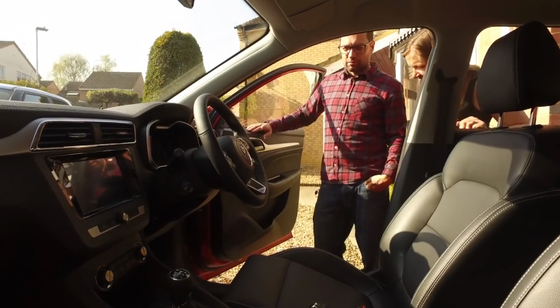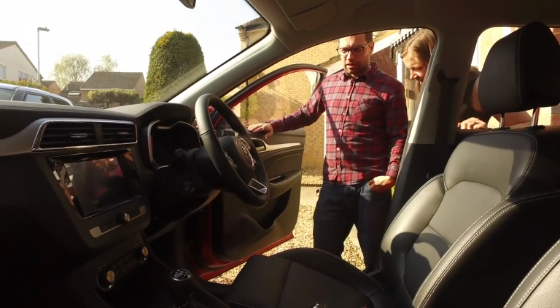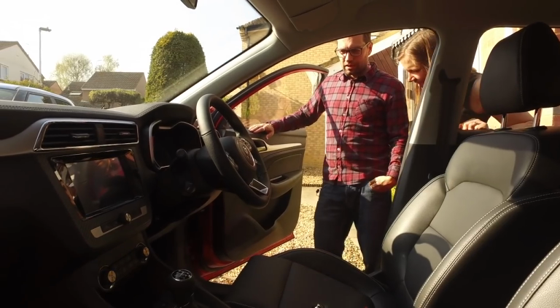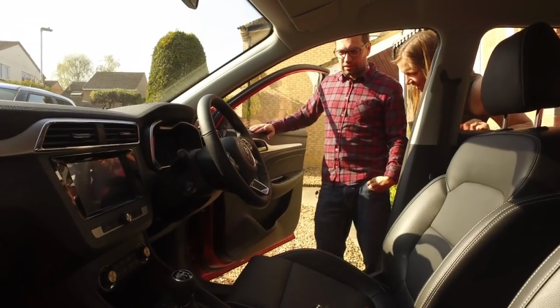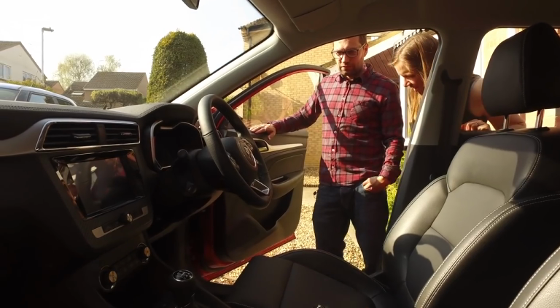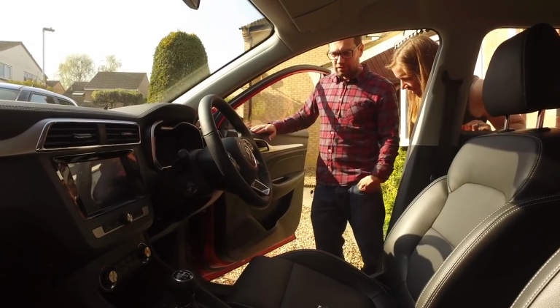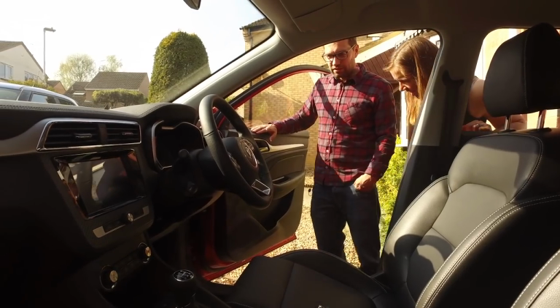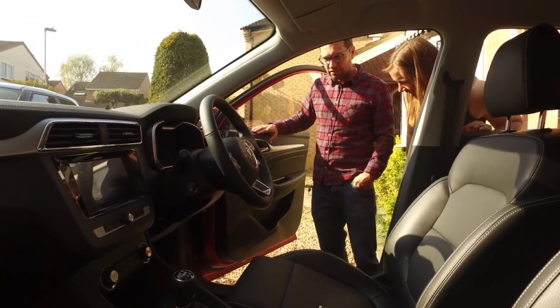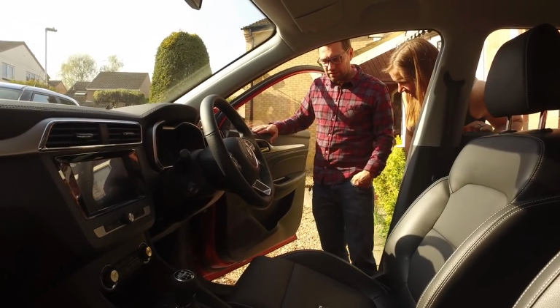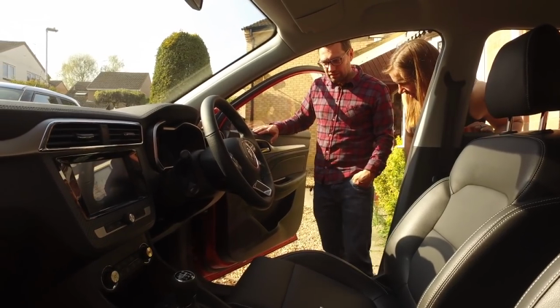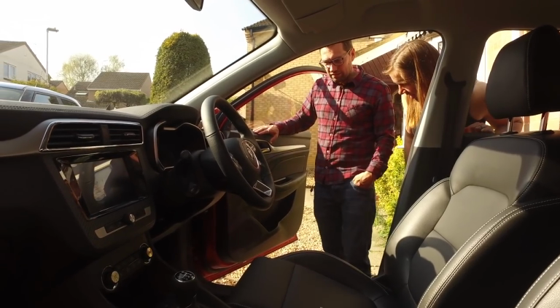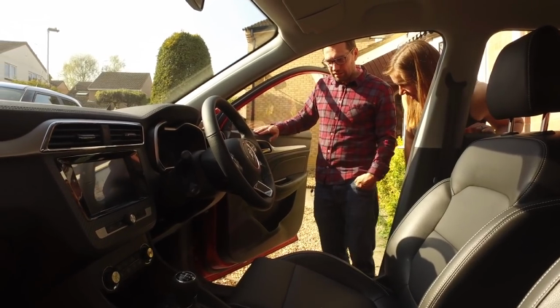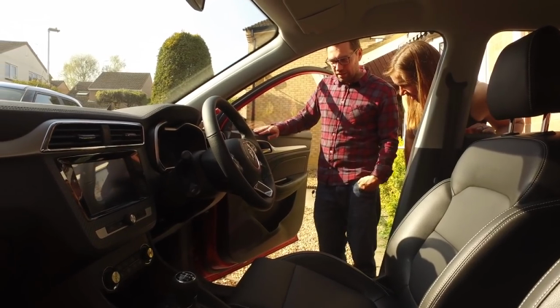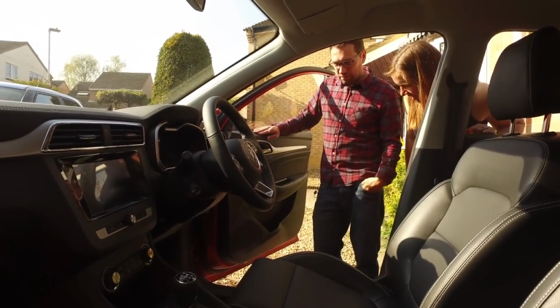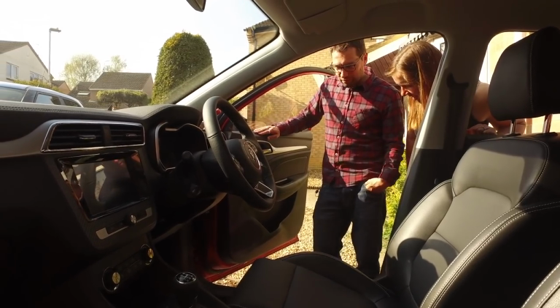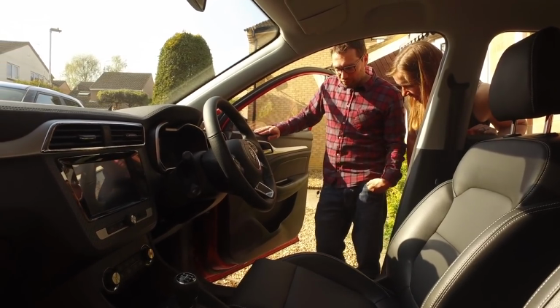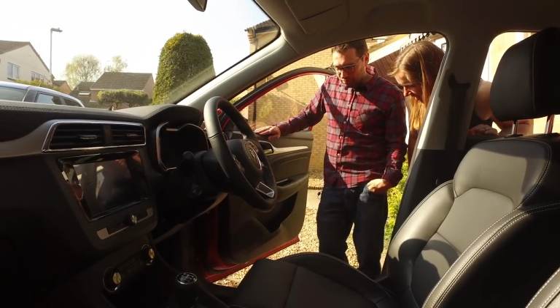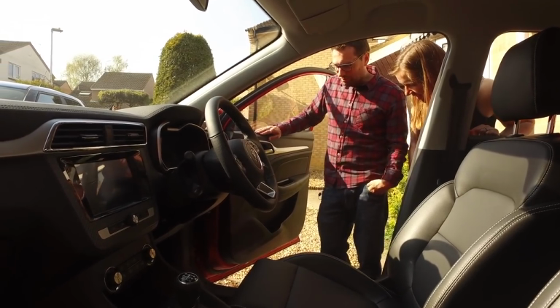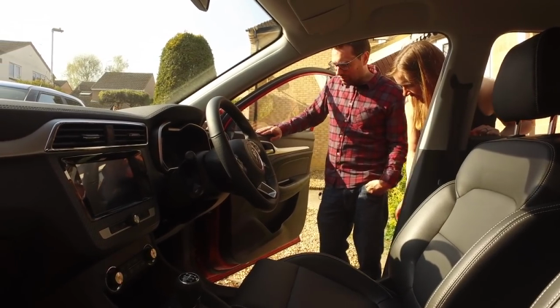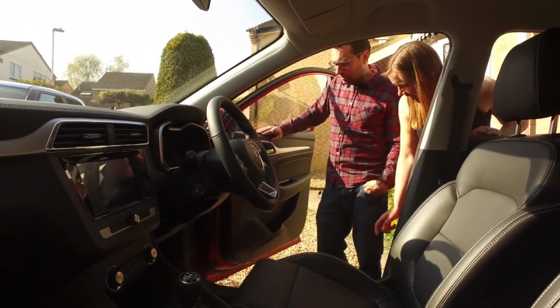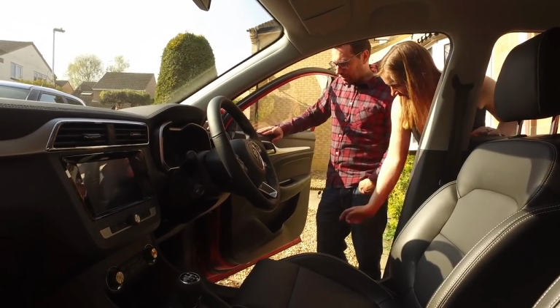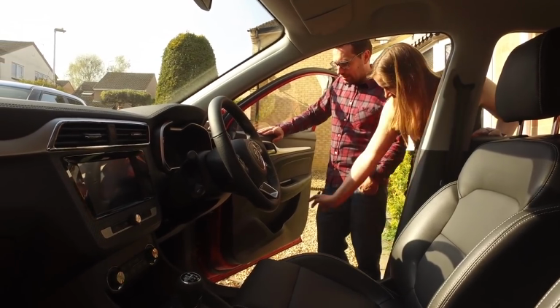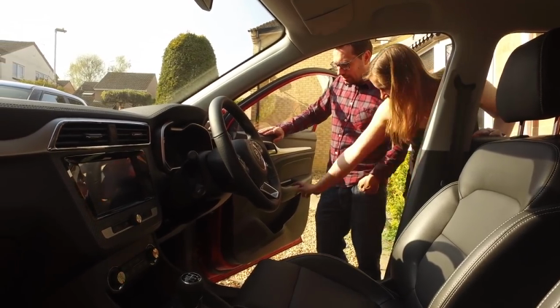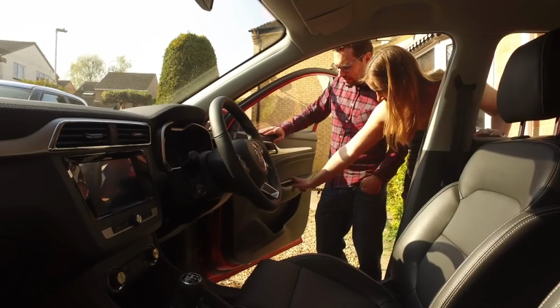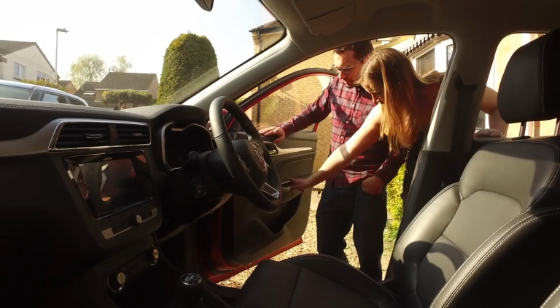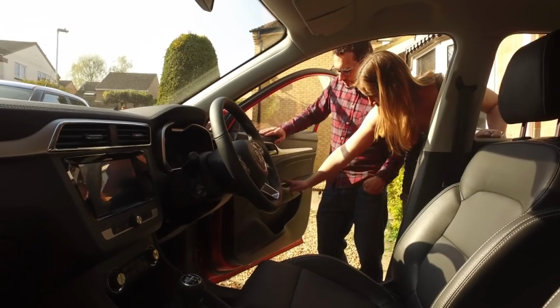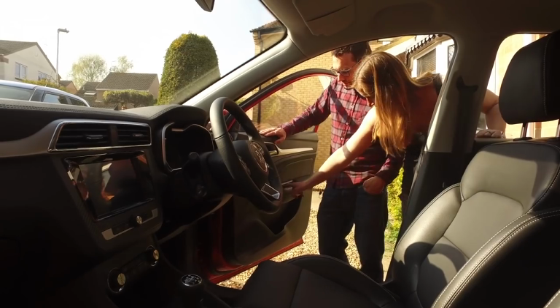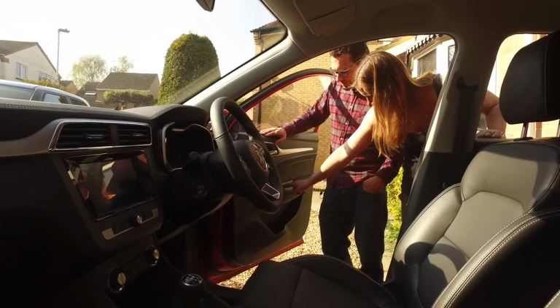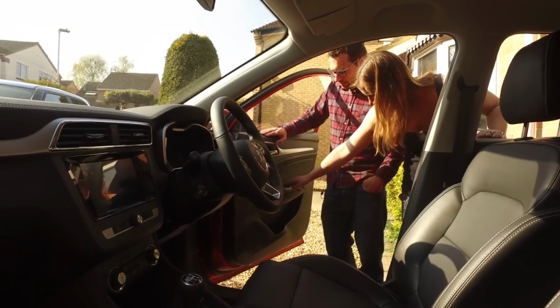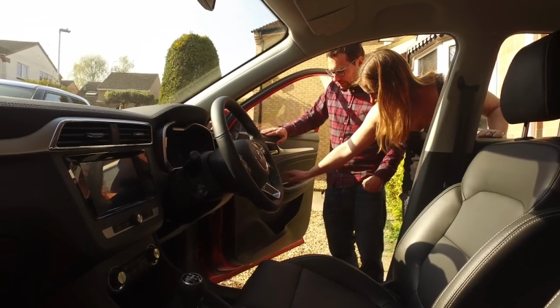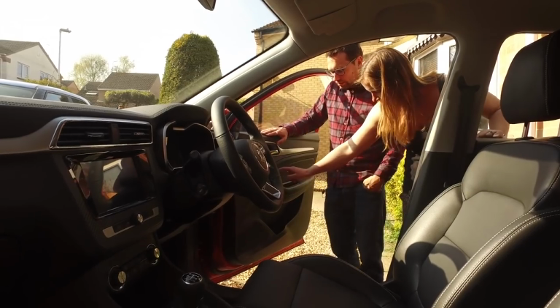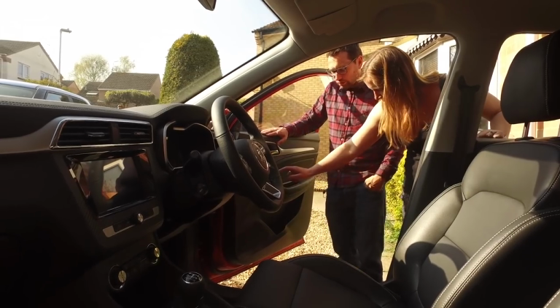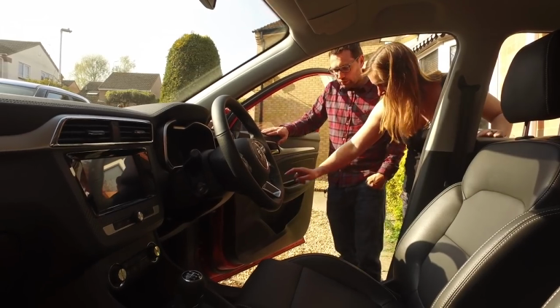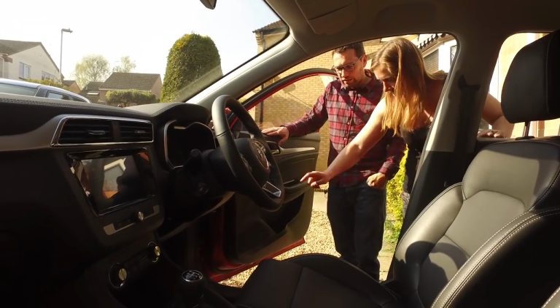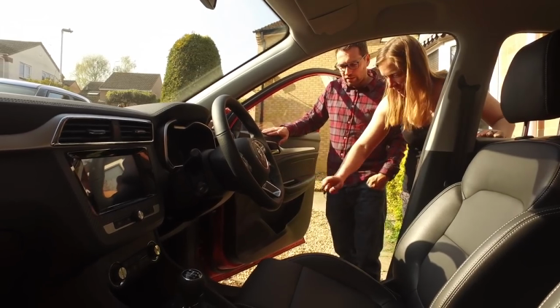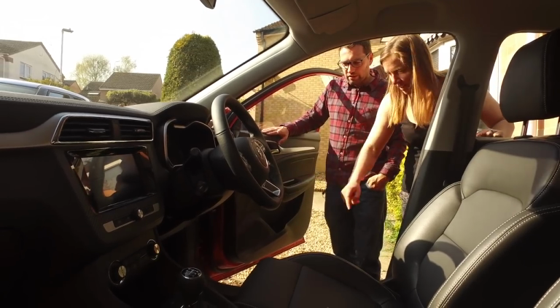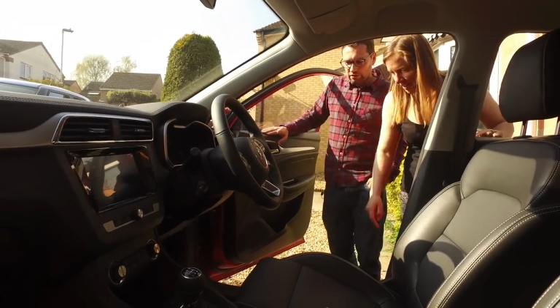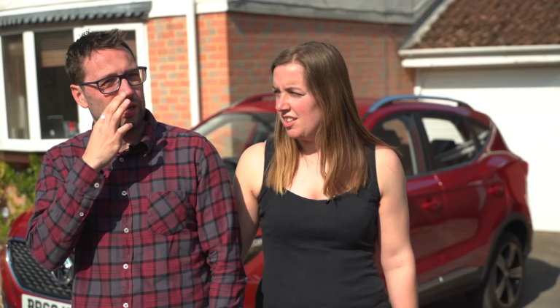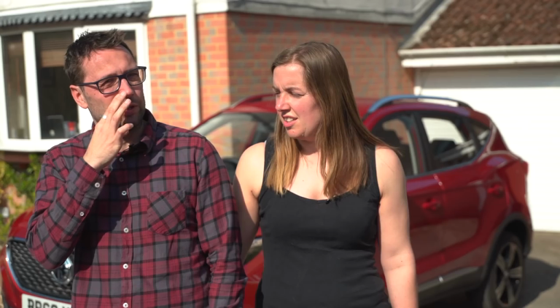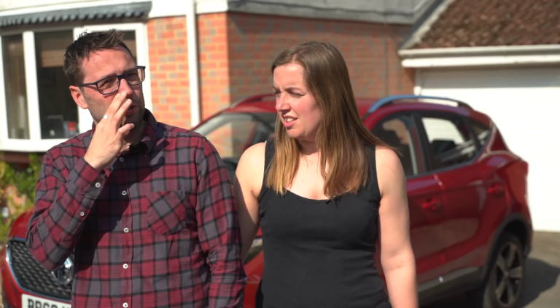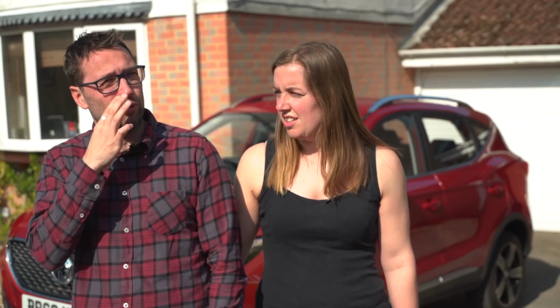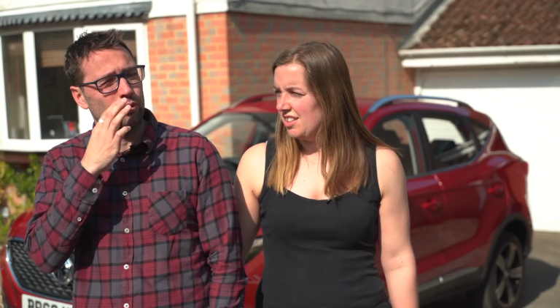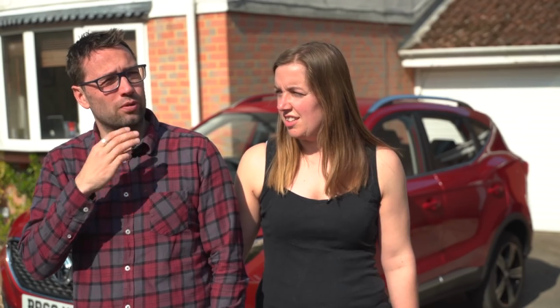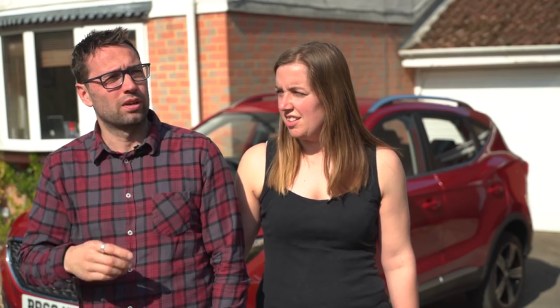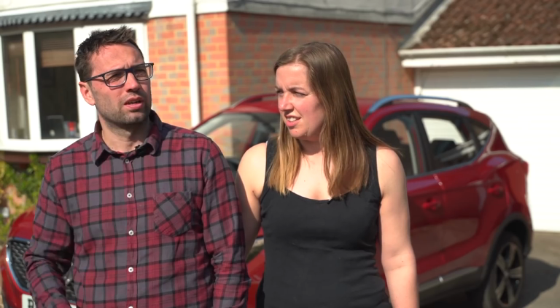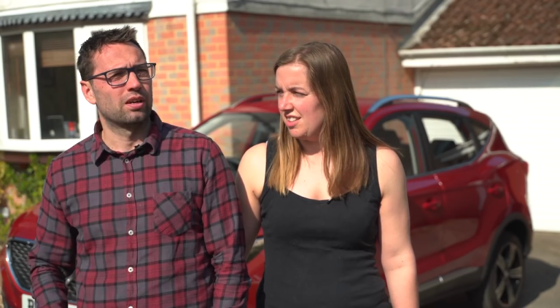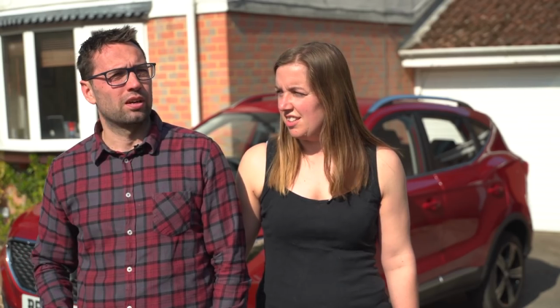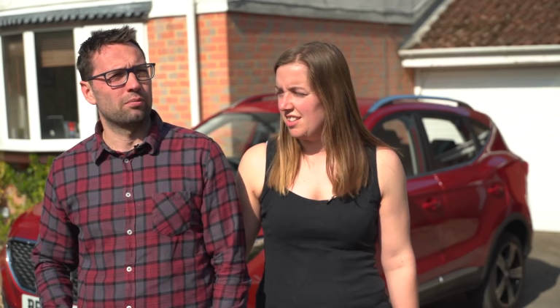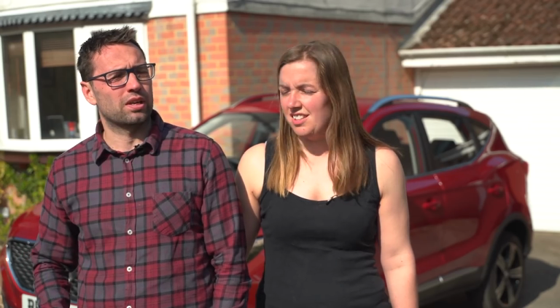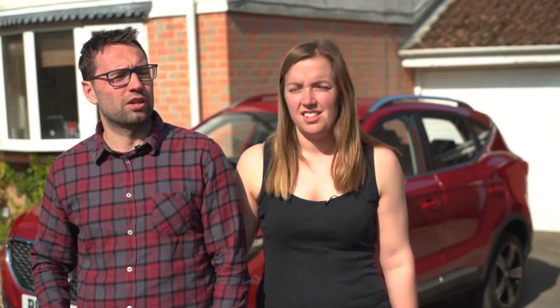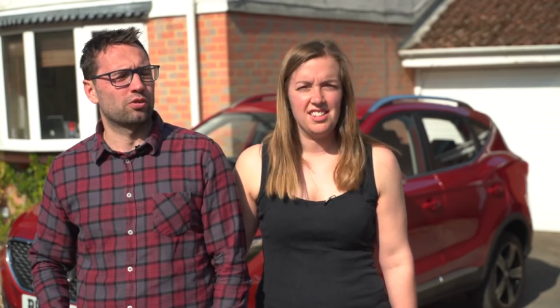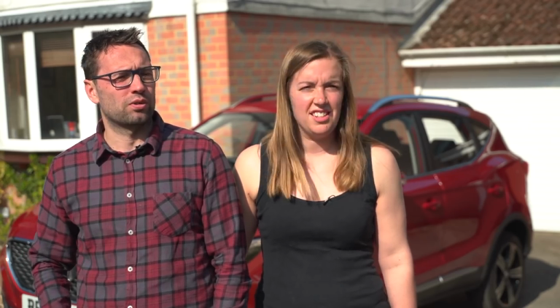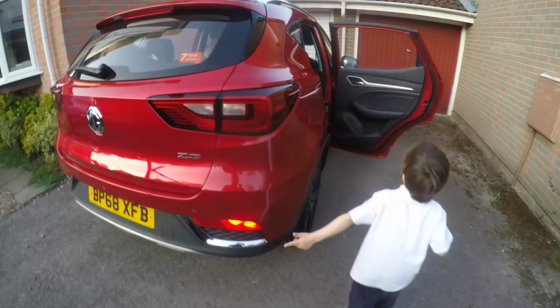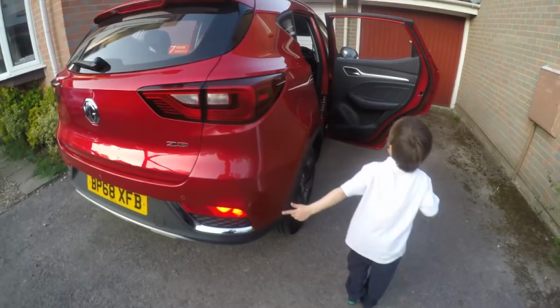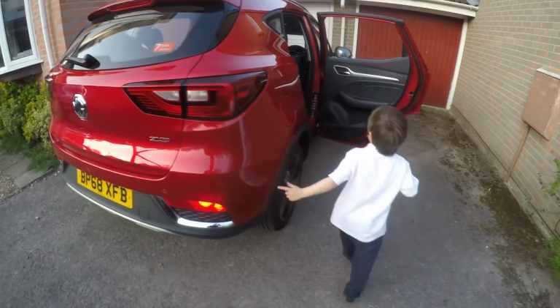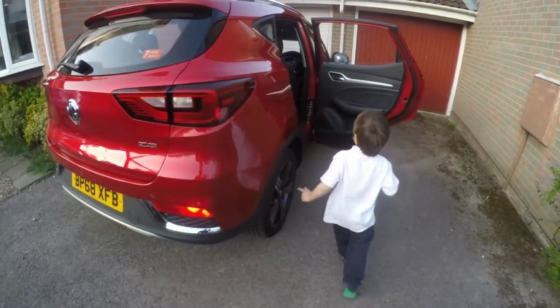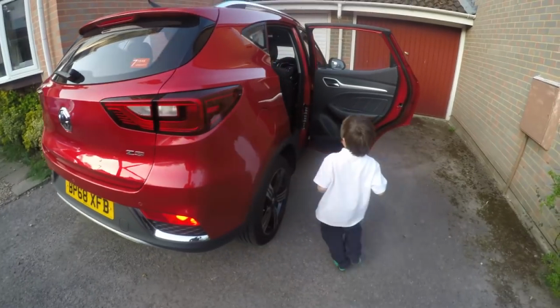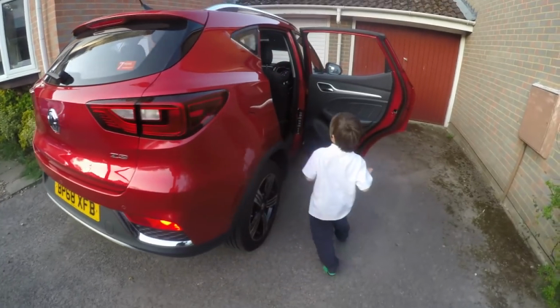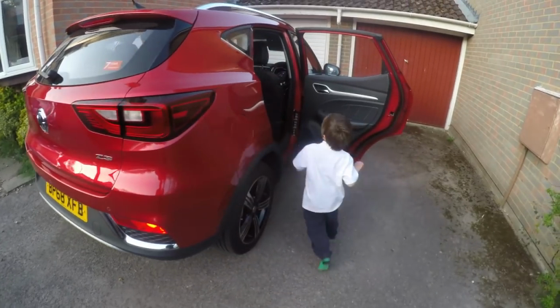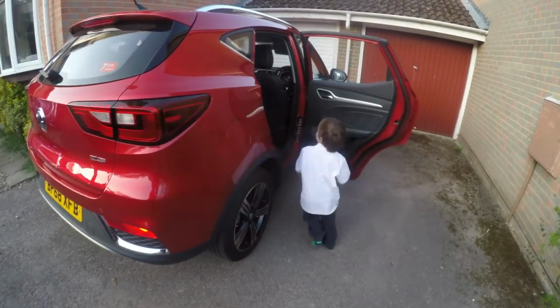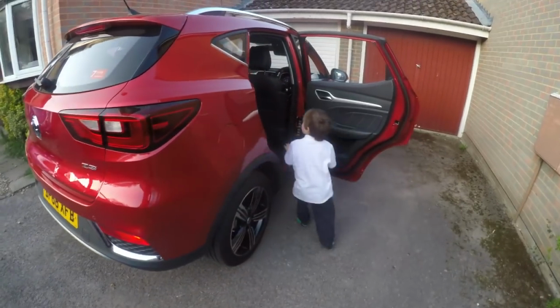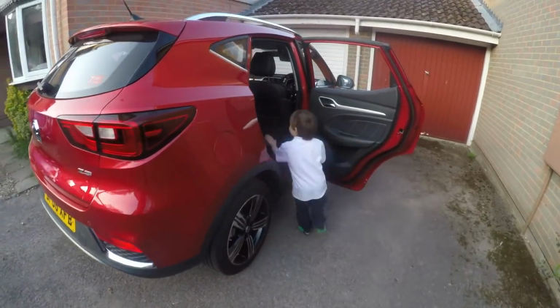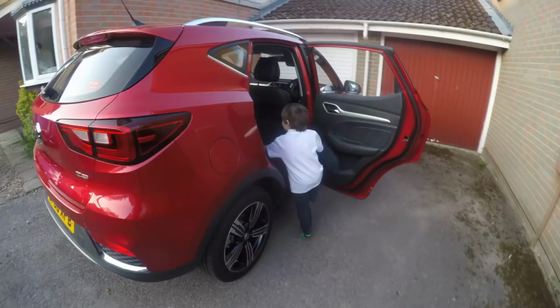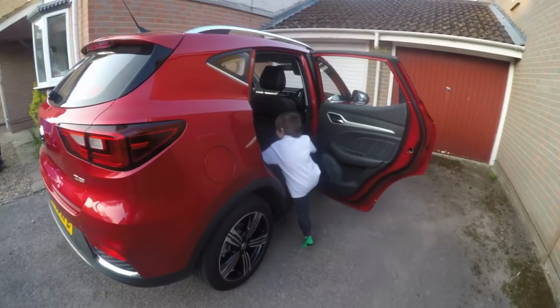MG have kindly given us these cars for the next week. We need lots of space in the boot, and the kids always have lots of stuff in the back as well.